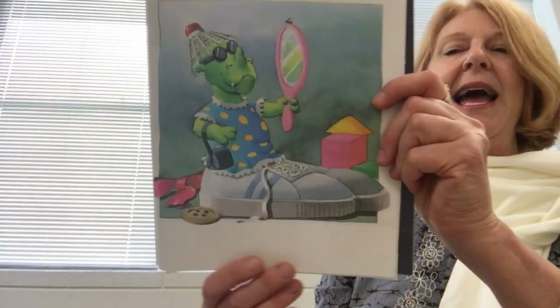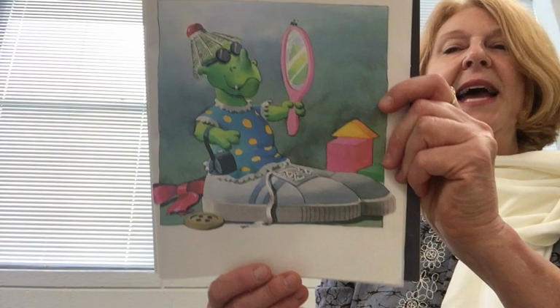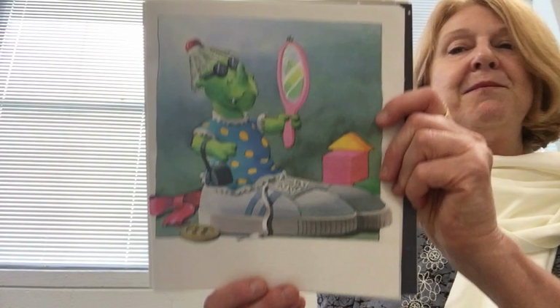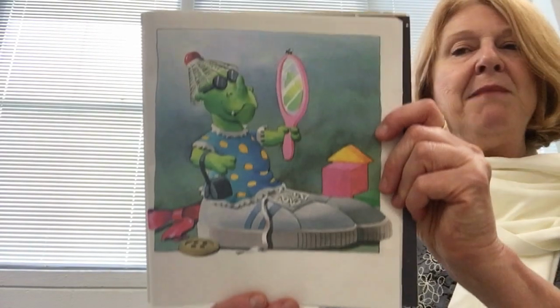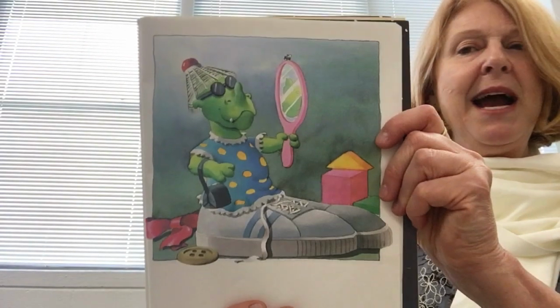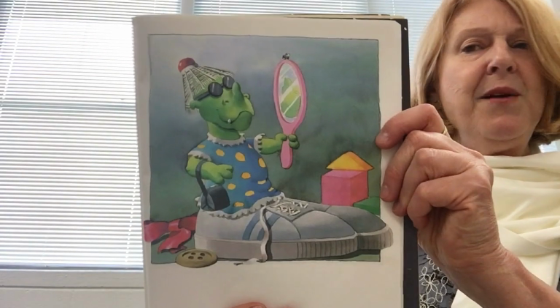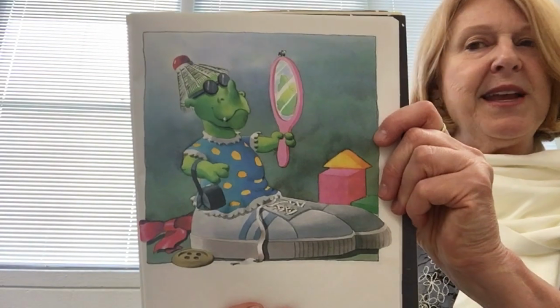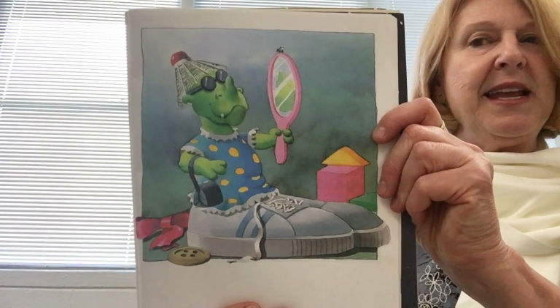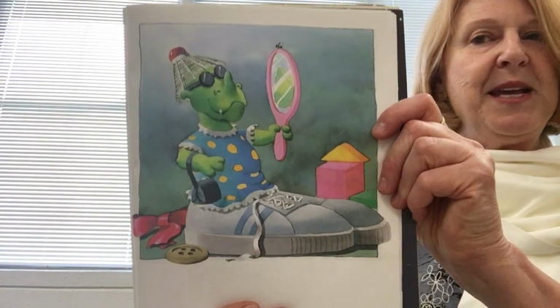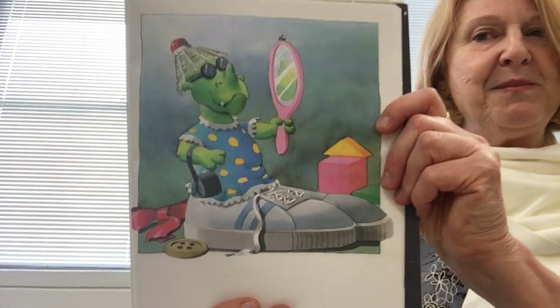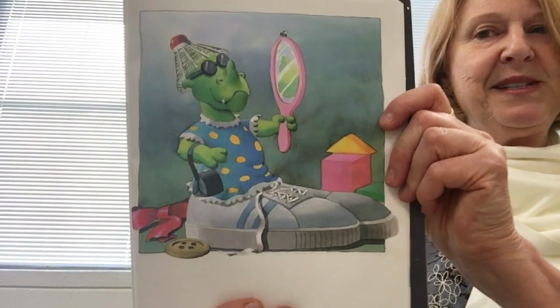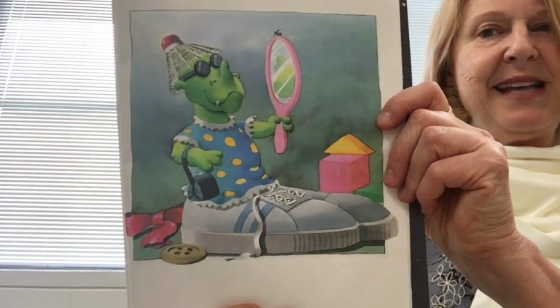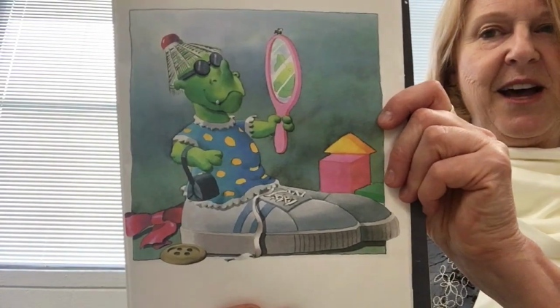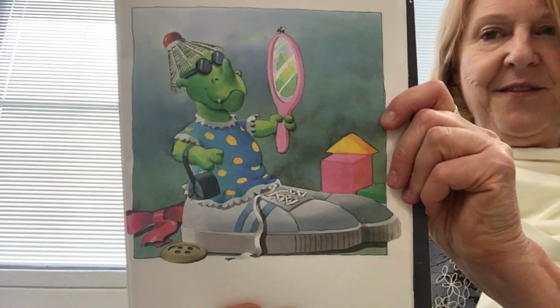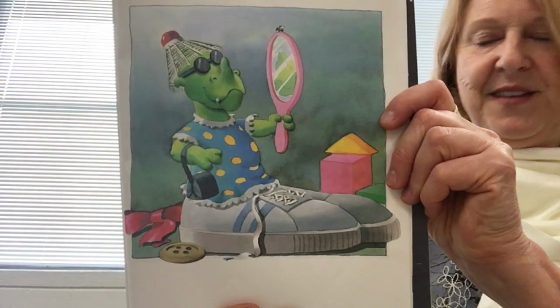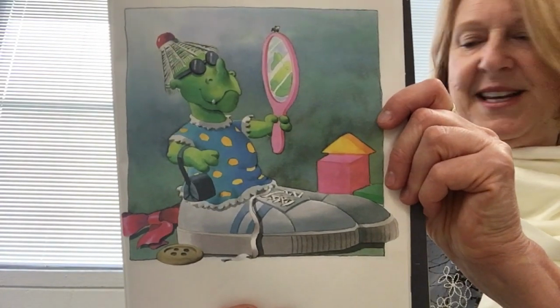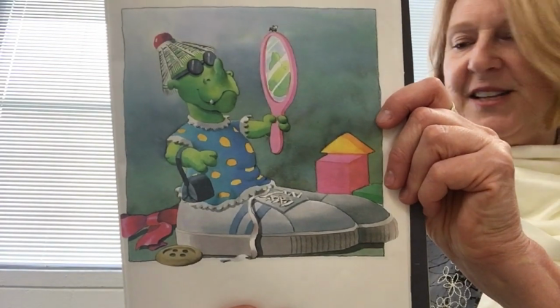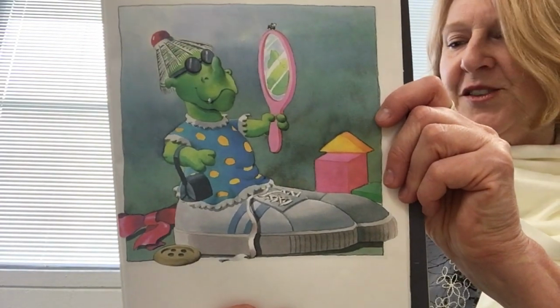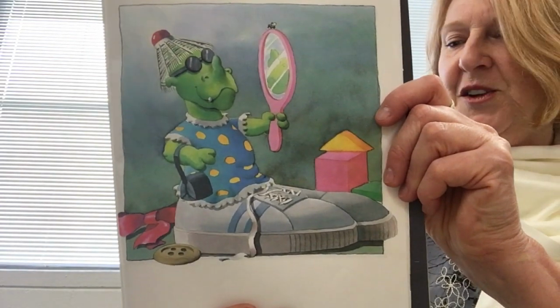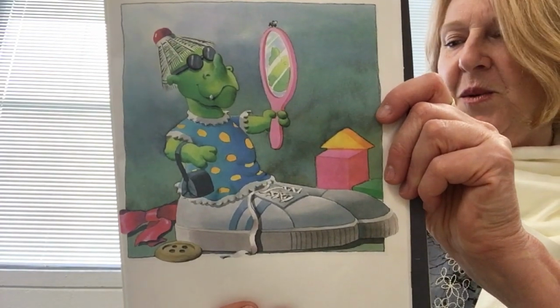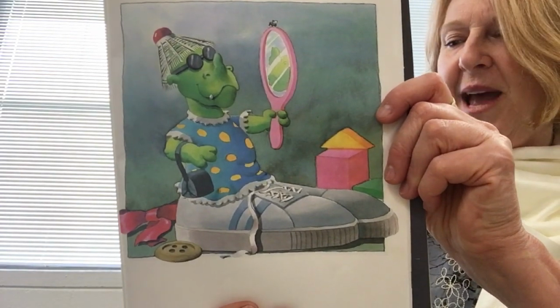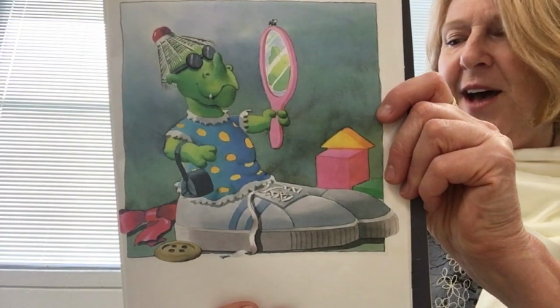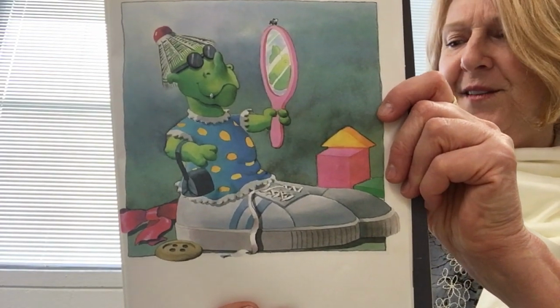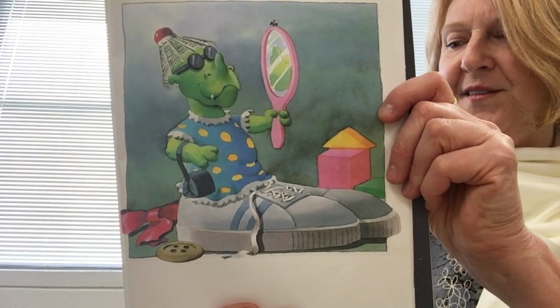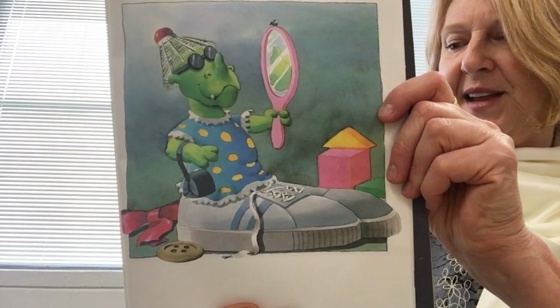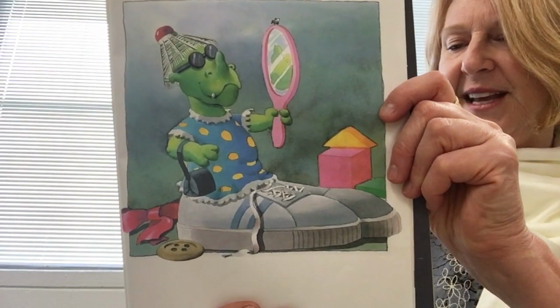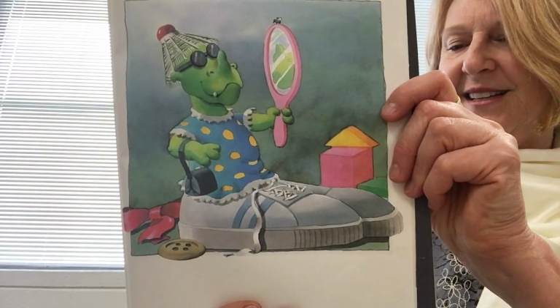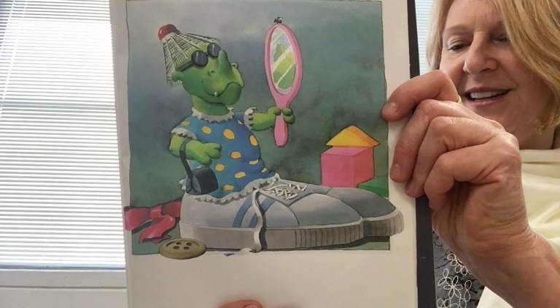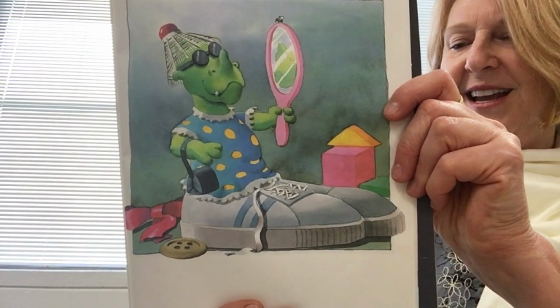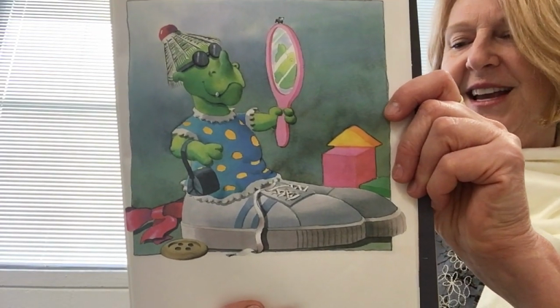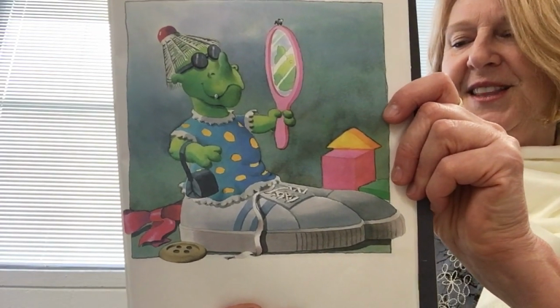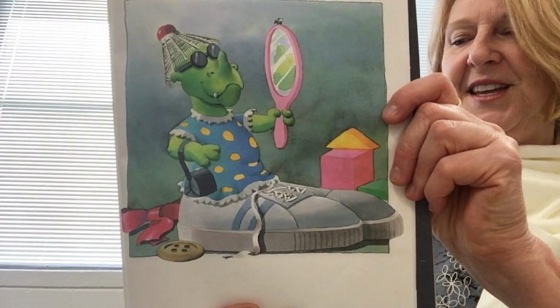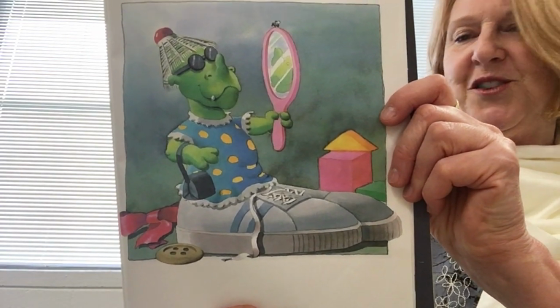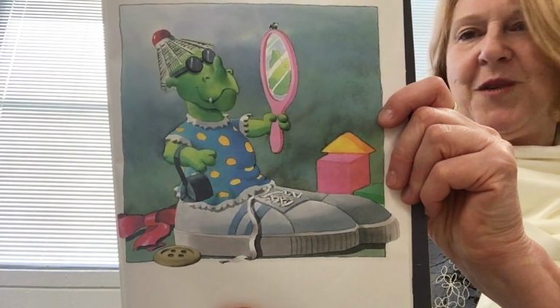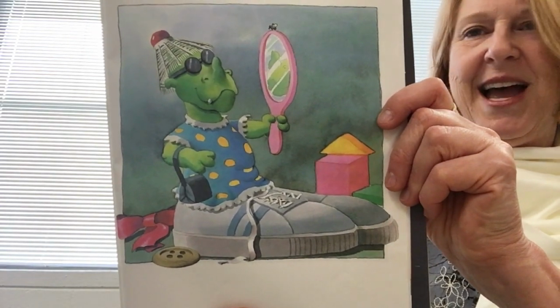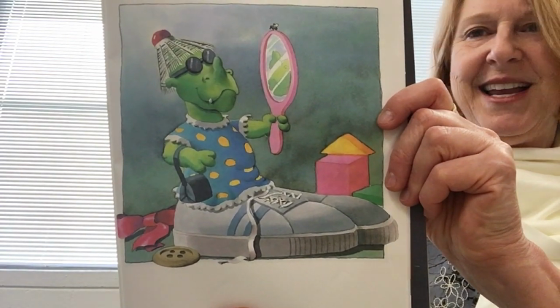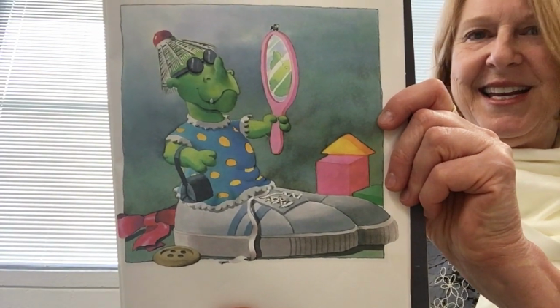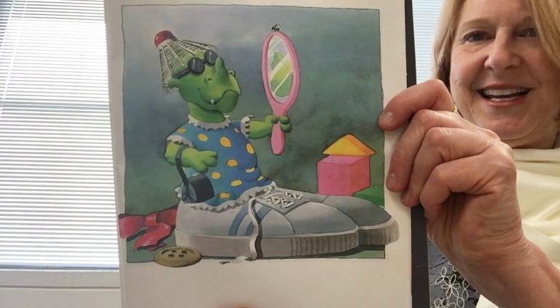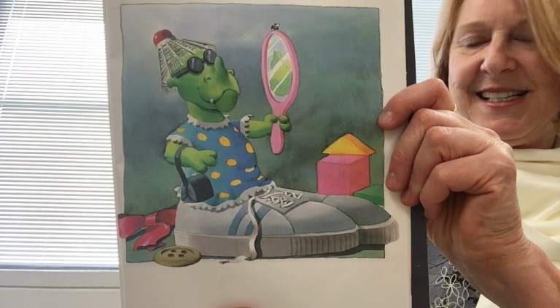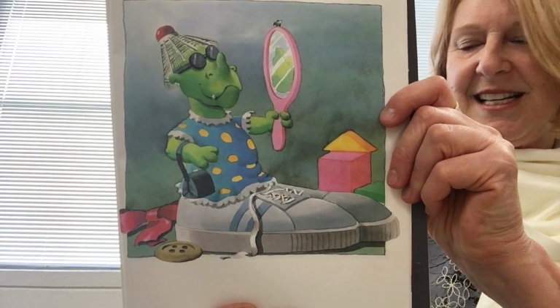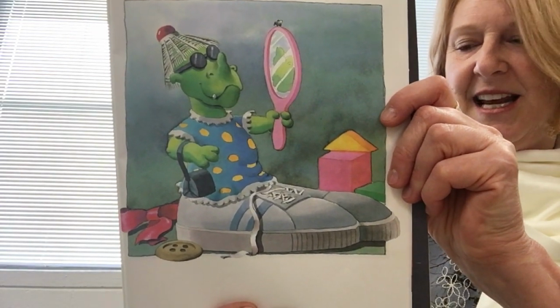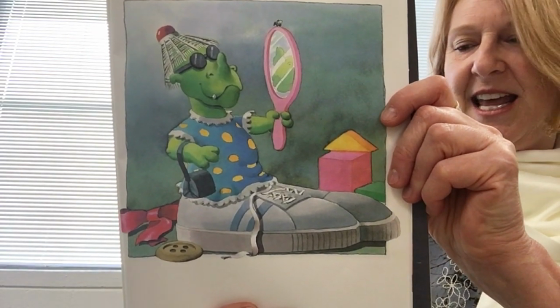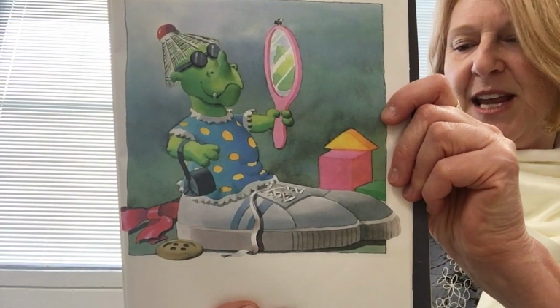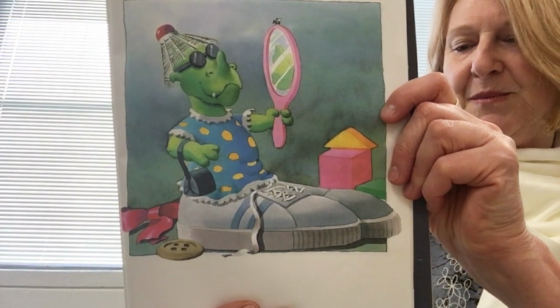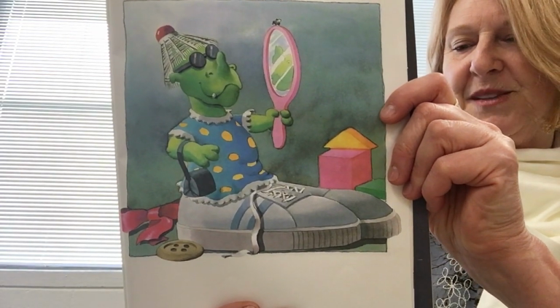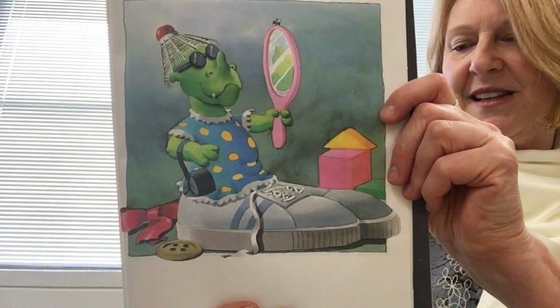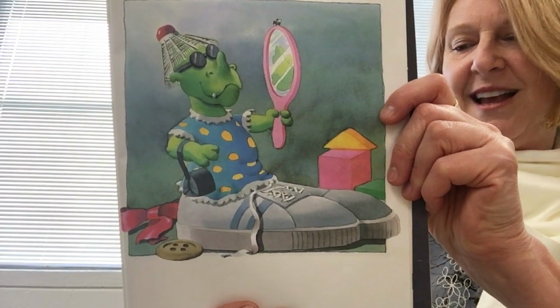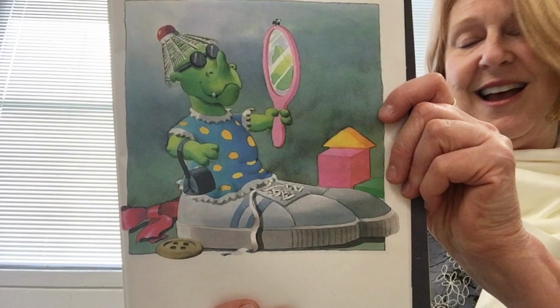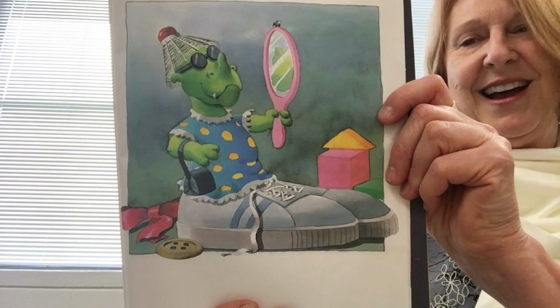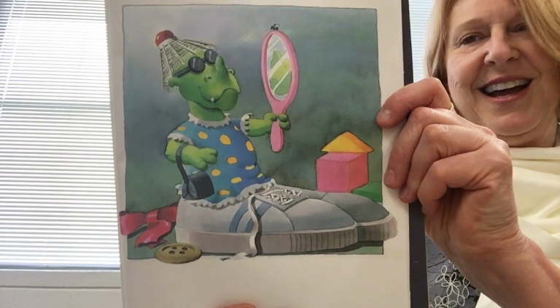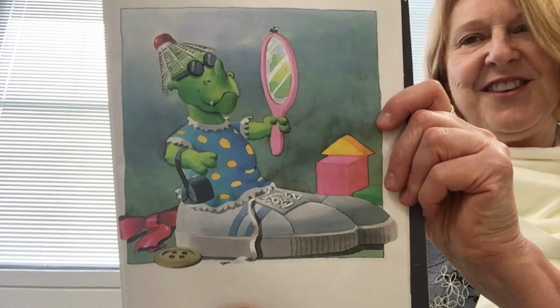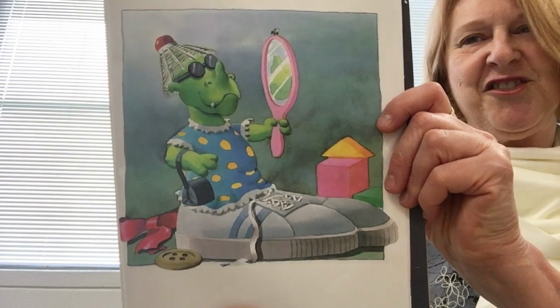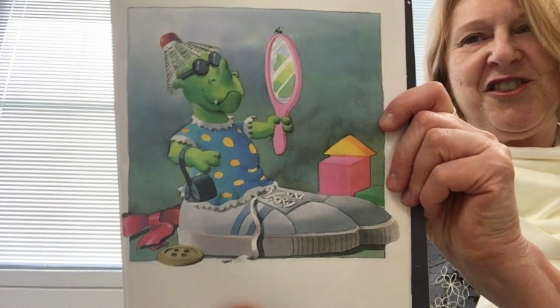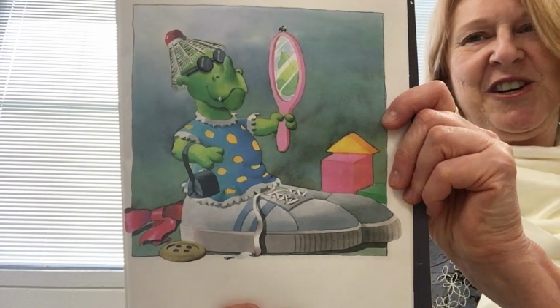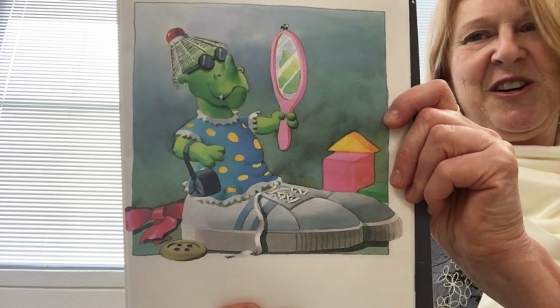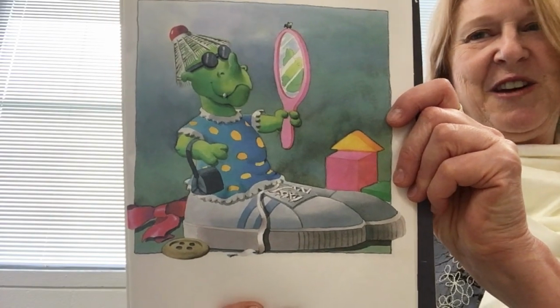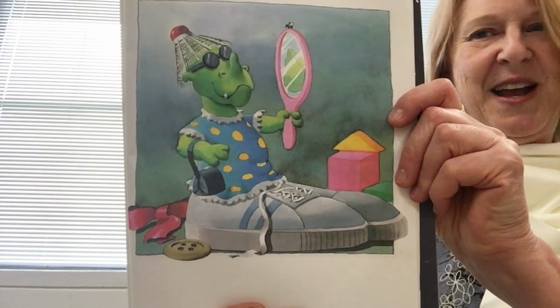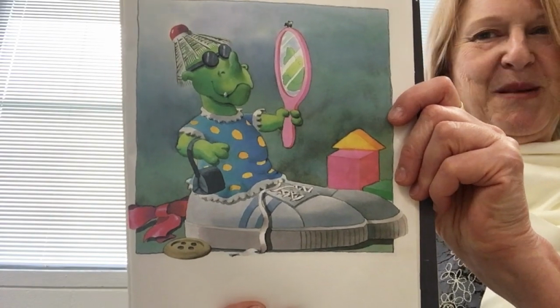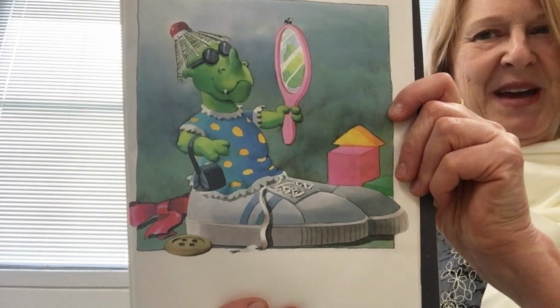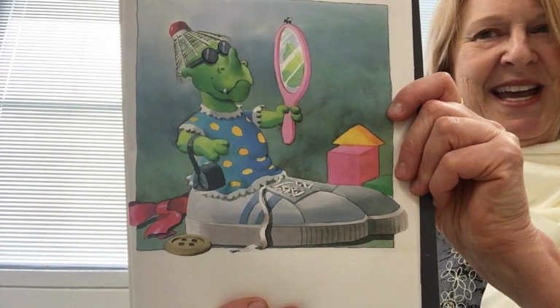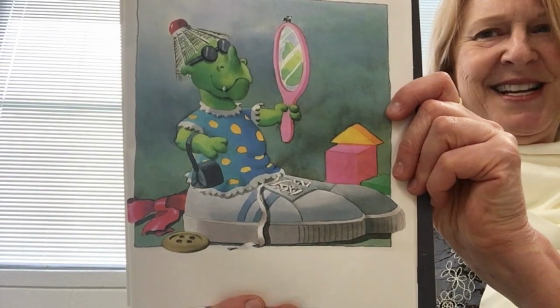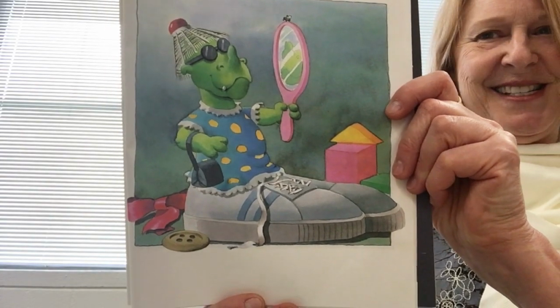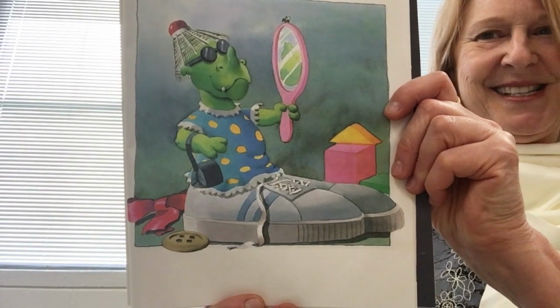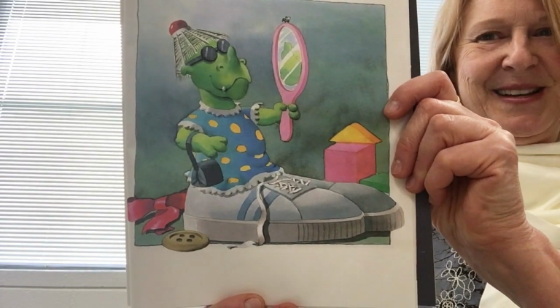Admiring himself in his new outfit, the dragon exclaims, "I sure am handsome."